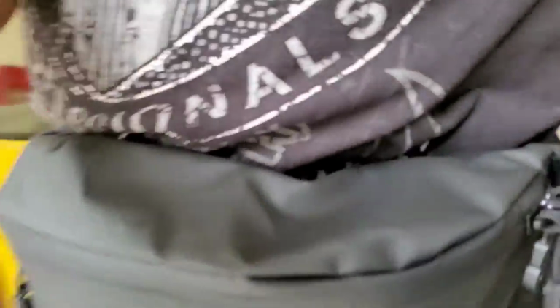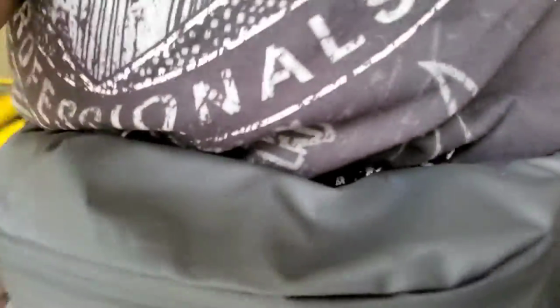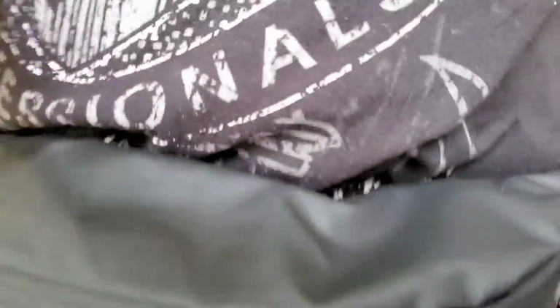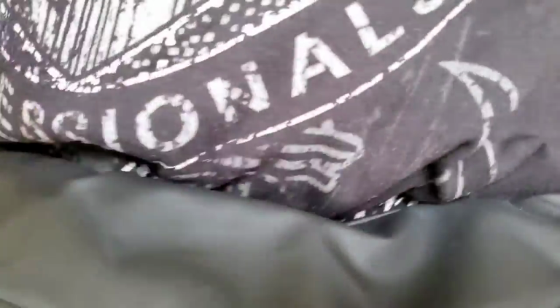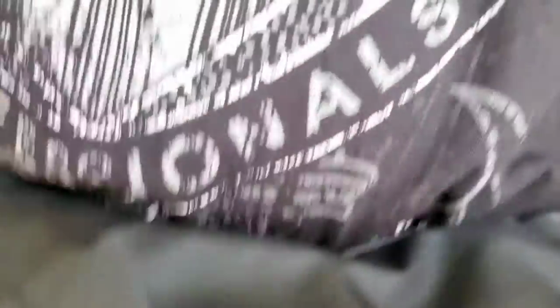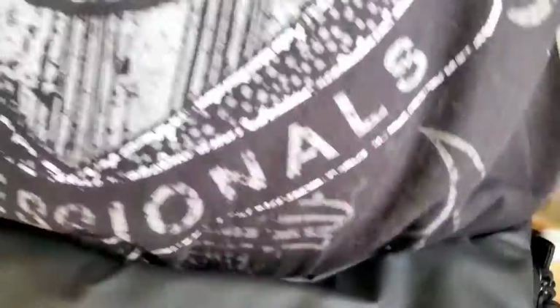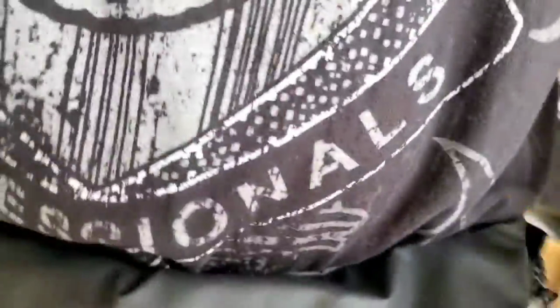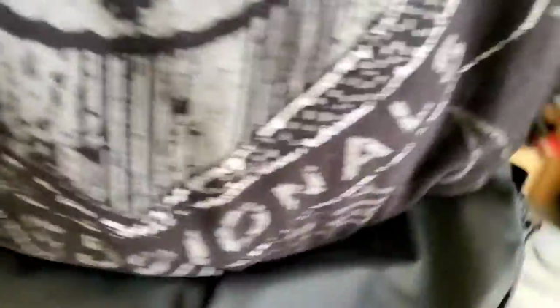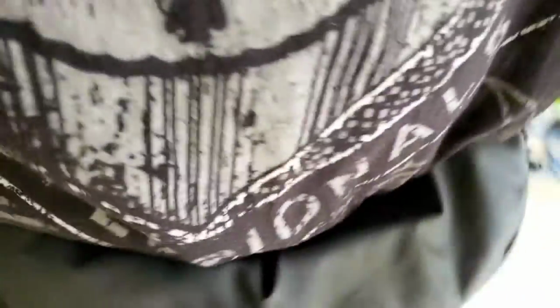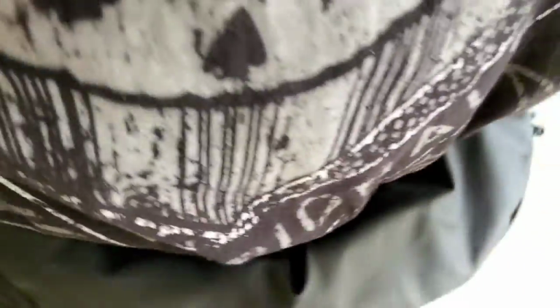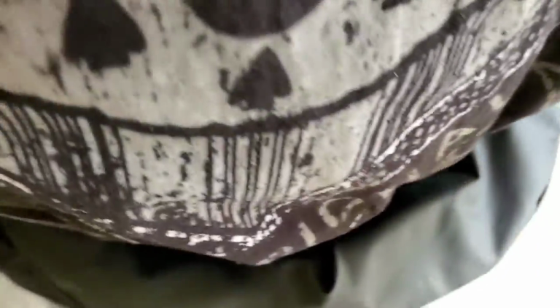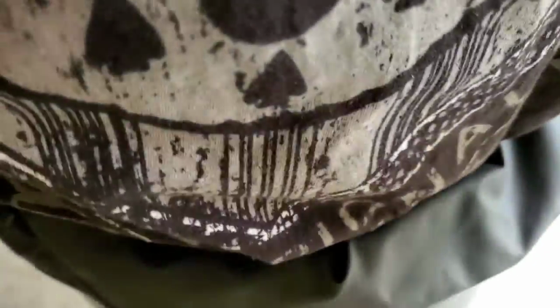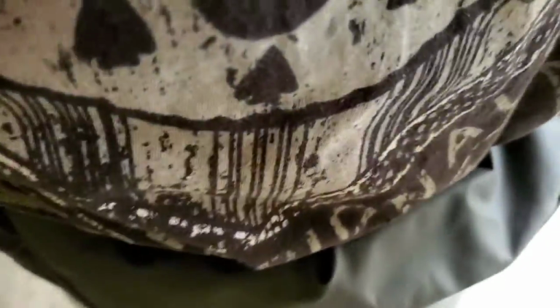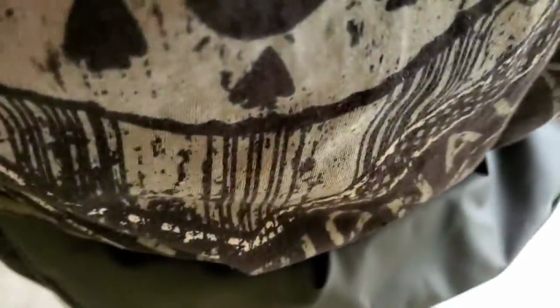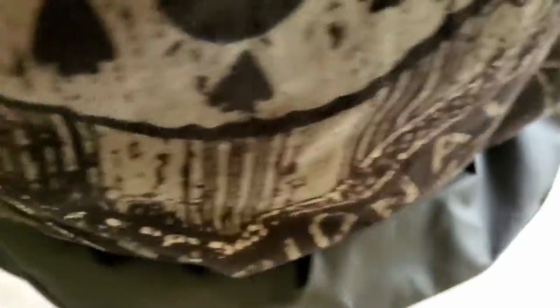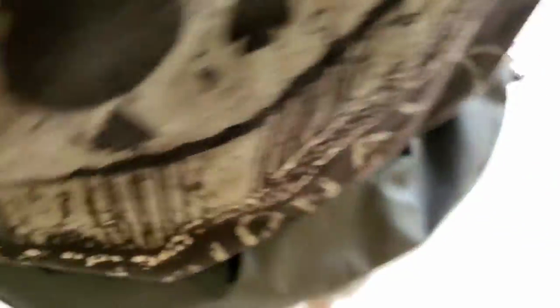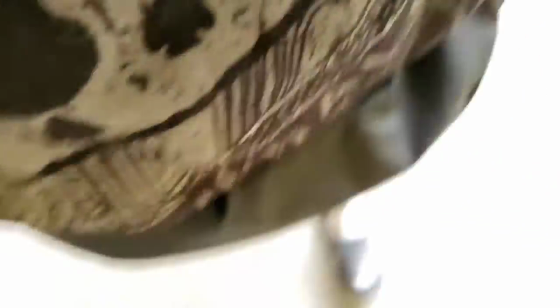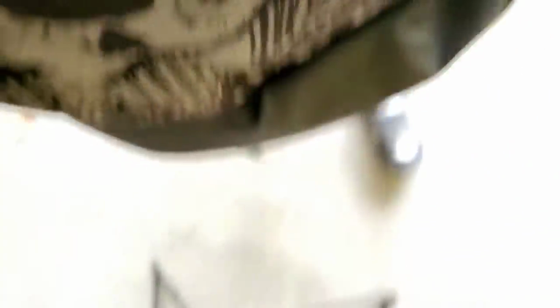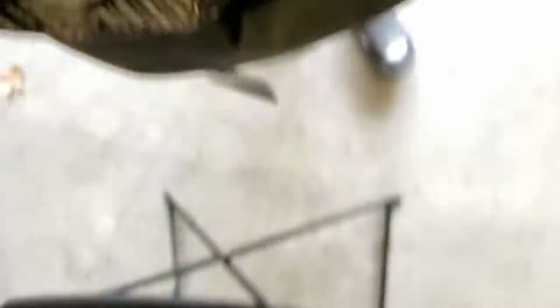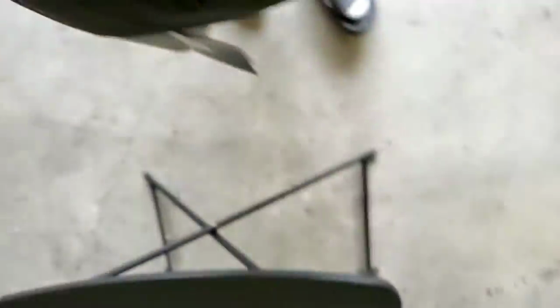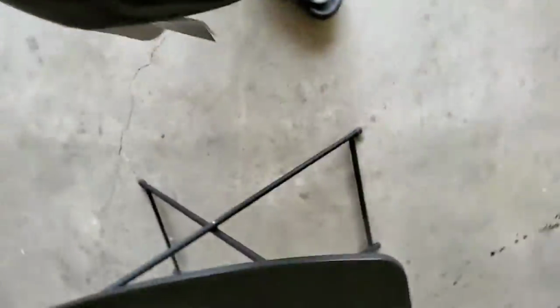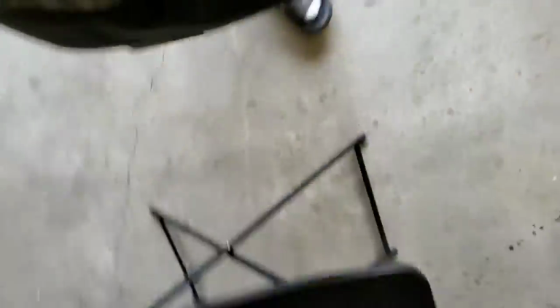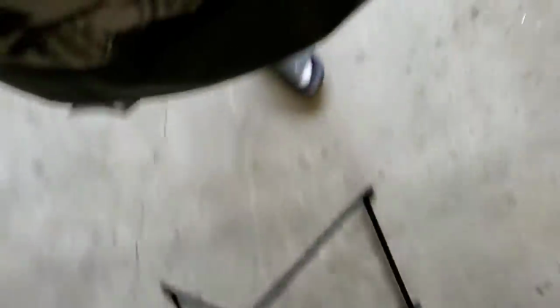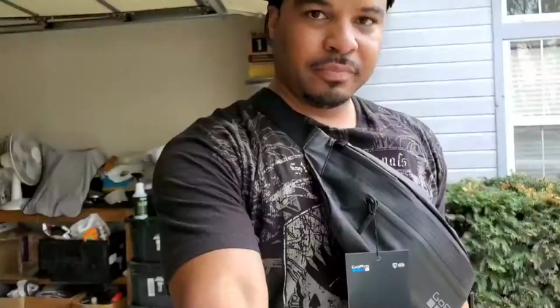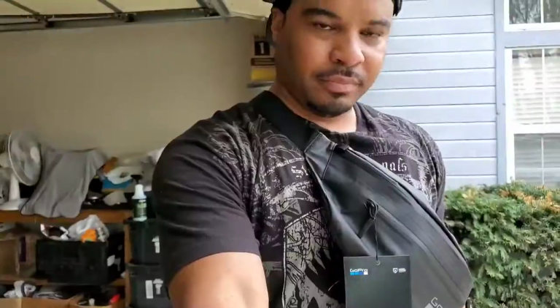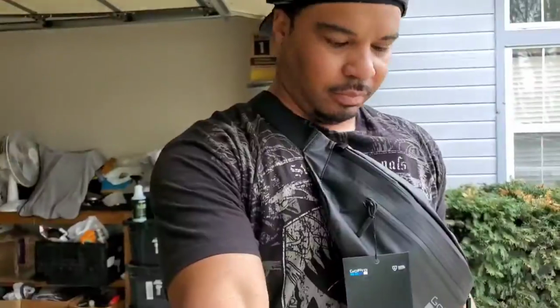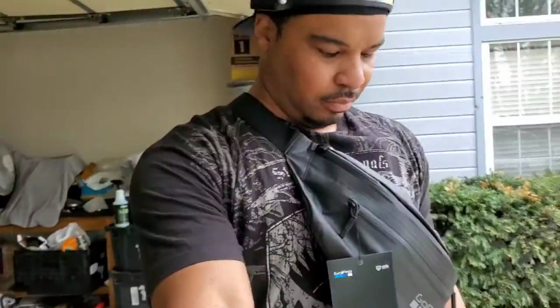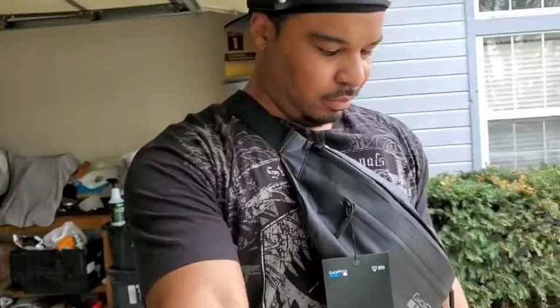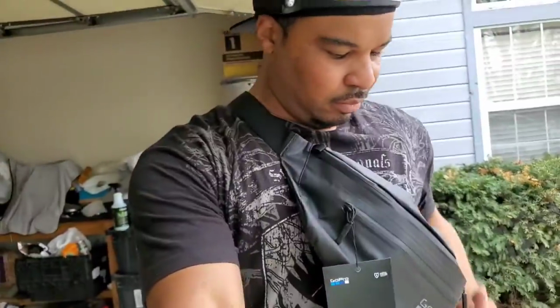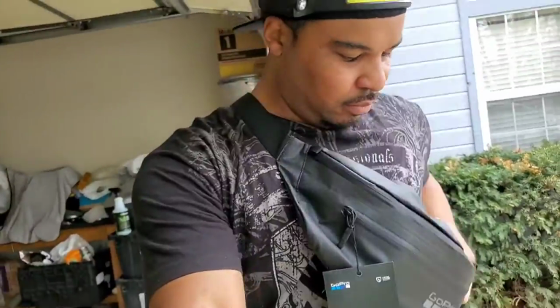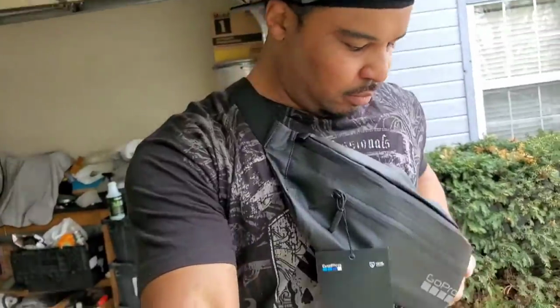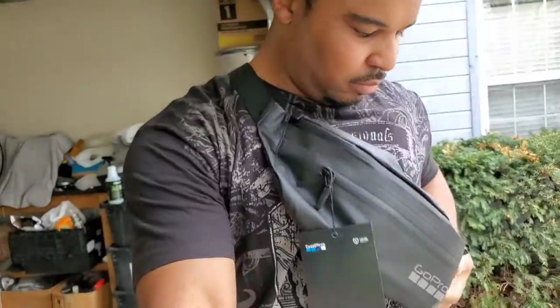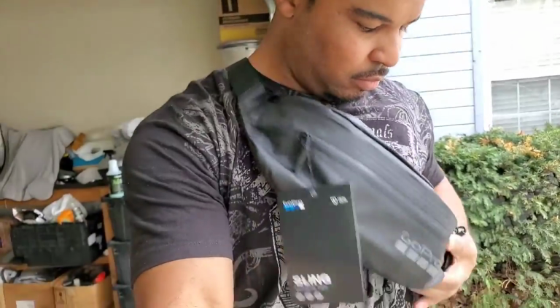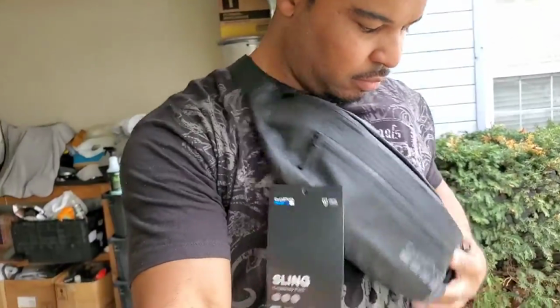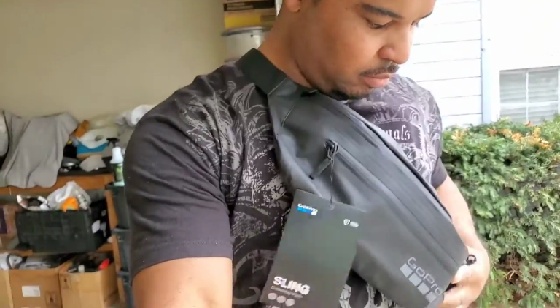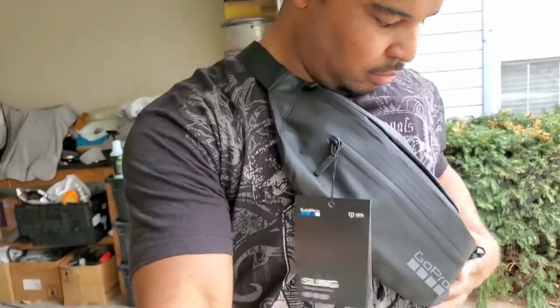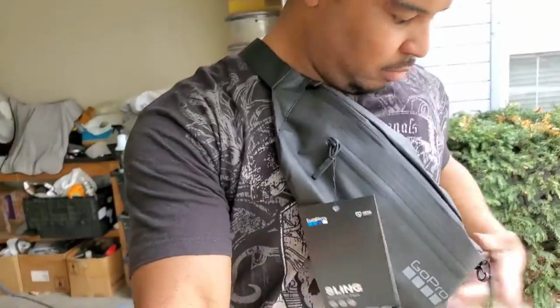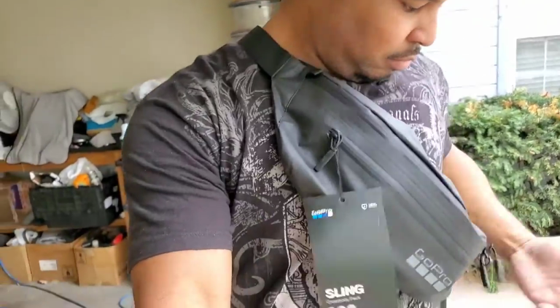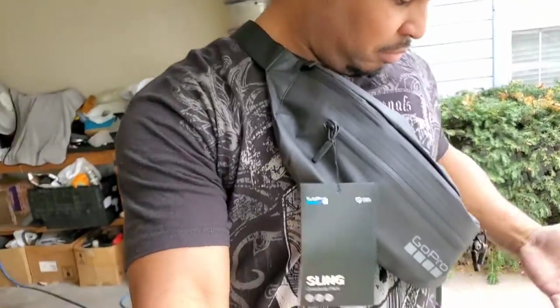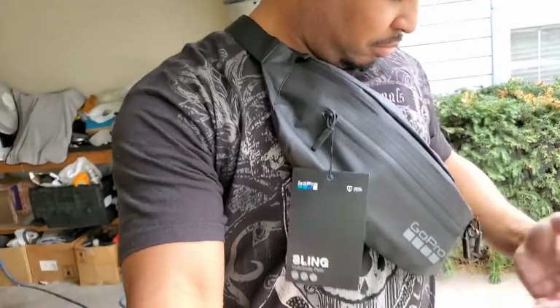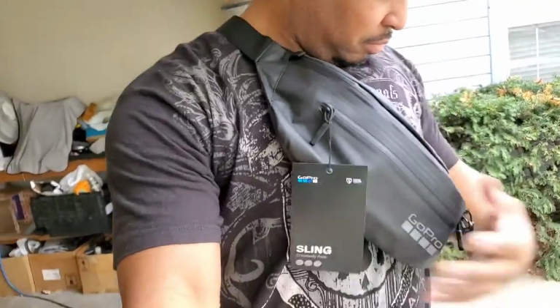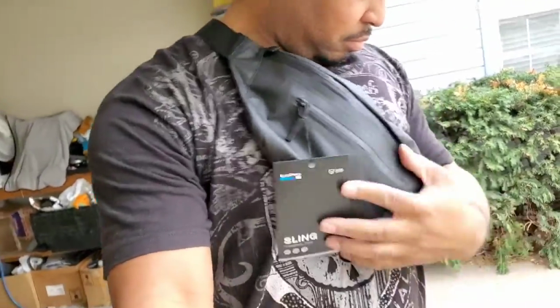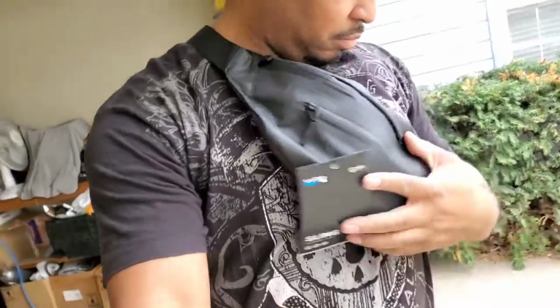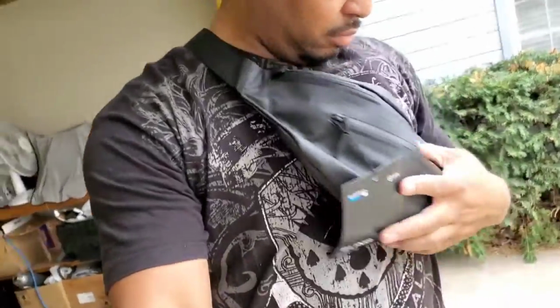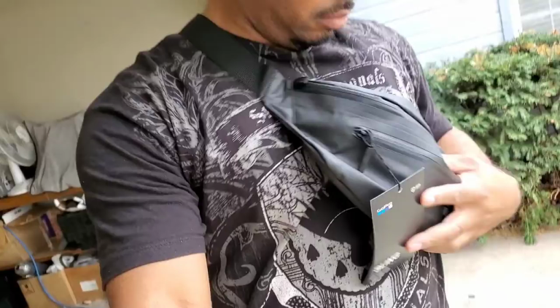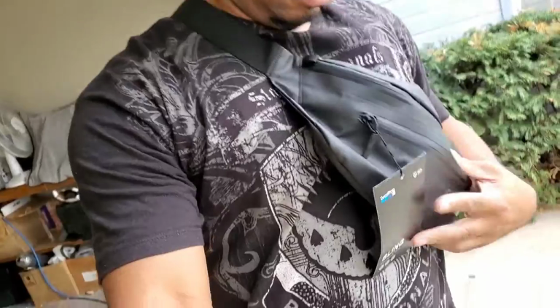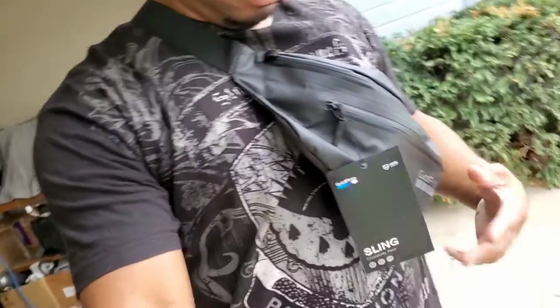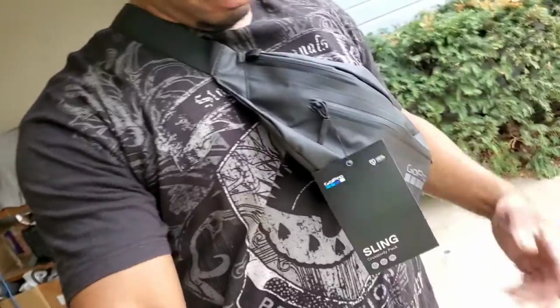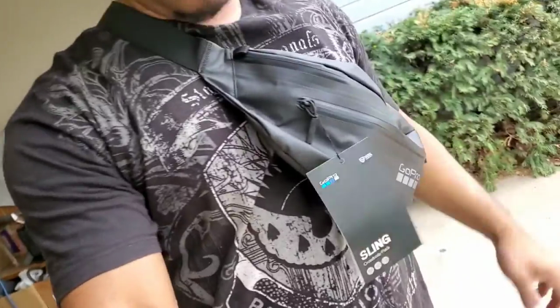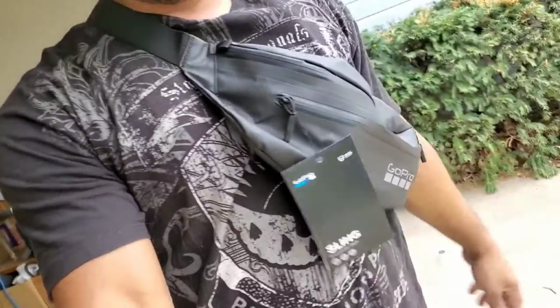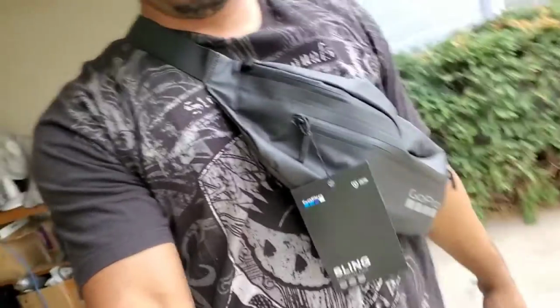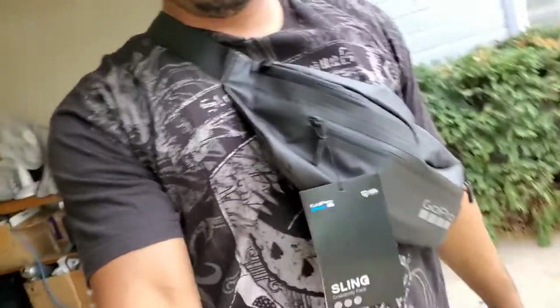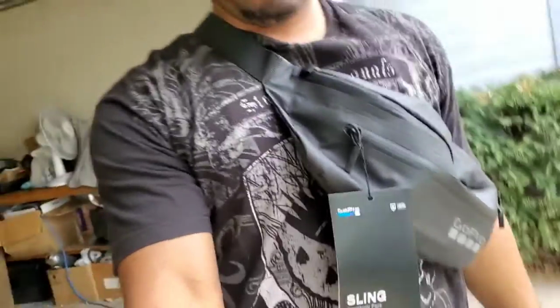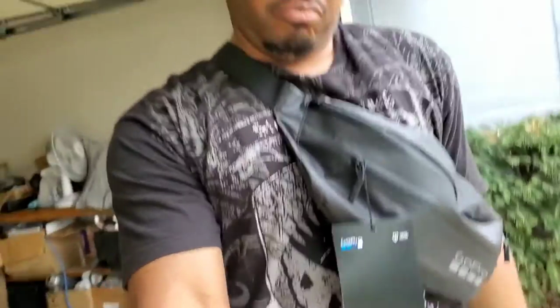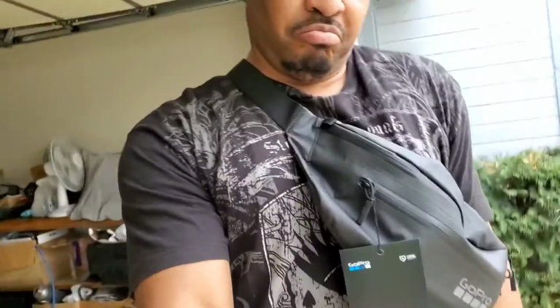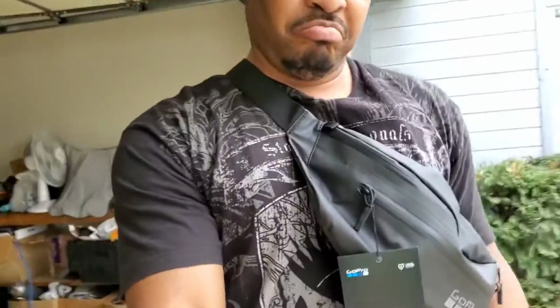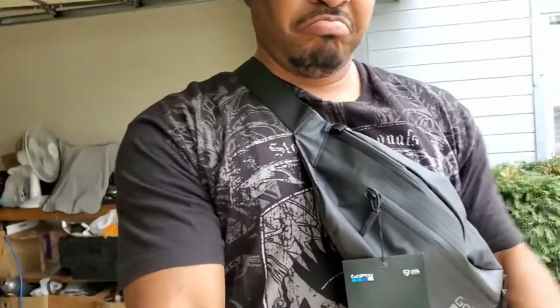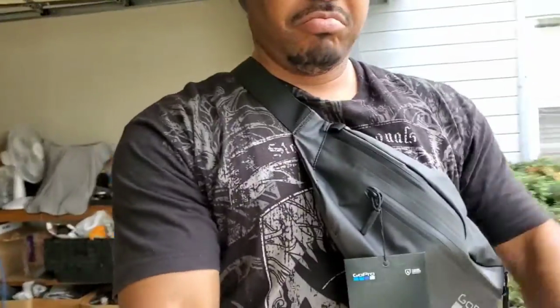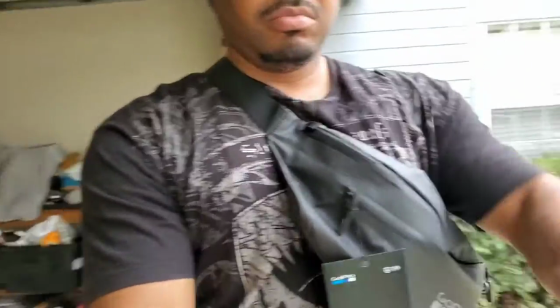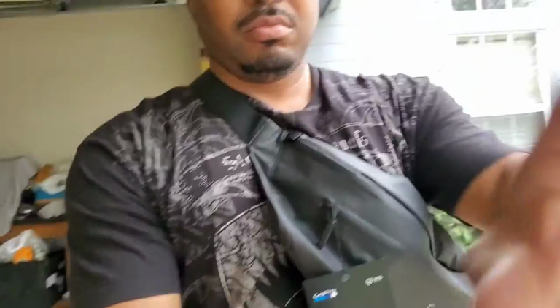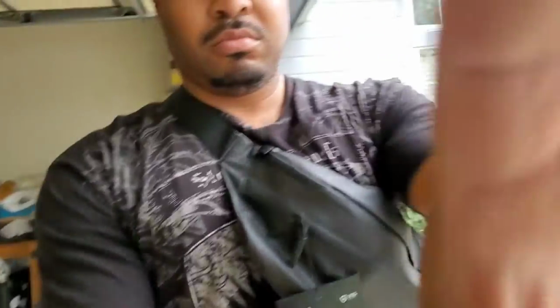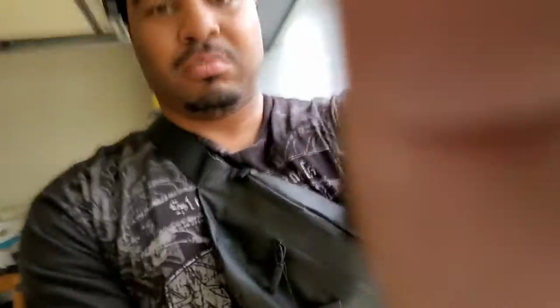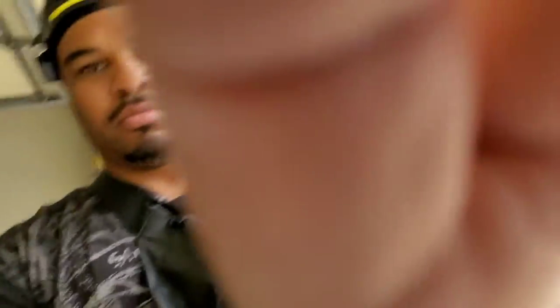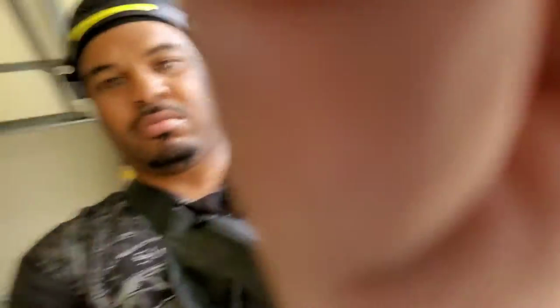You can use this as a sling bag also. I'm going to show you right here. Boom — sling setup. Some of you guys might be like, man, purse.